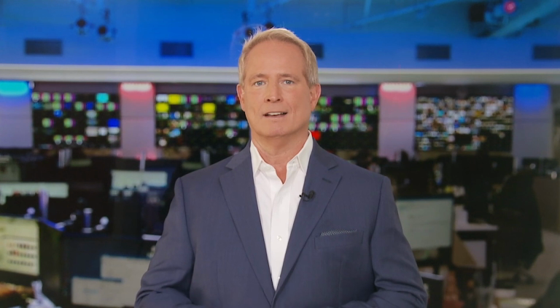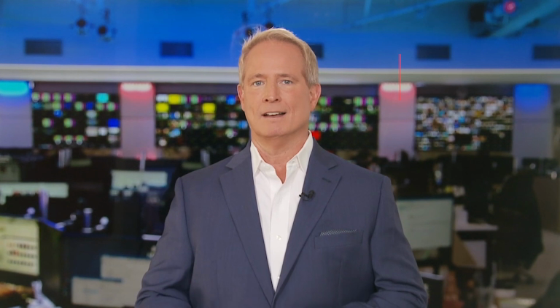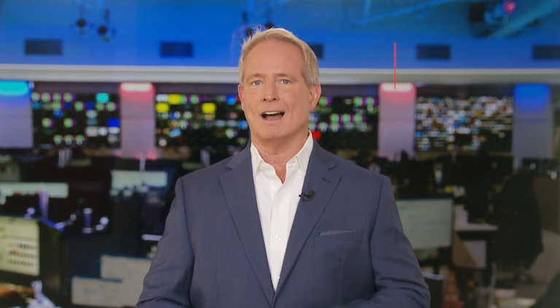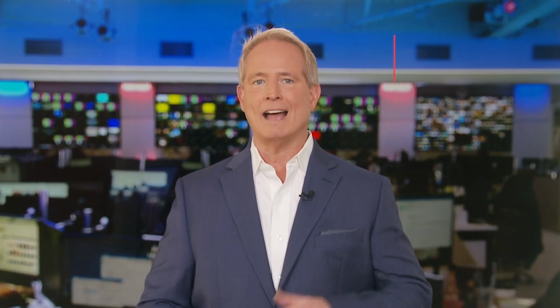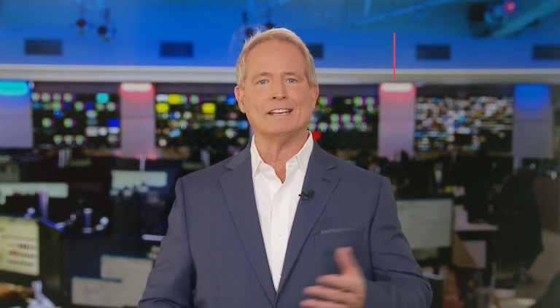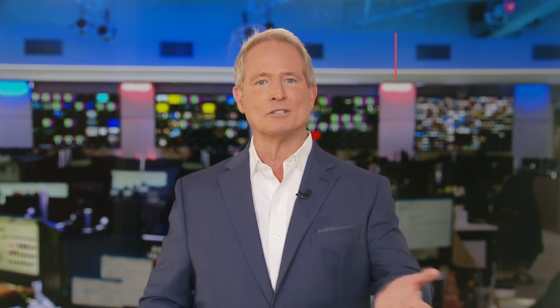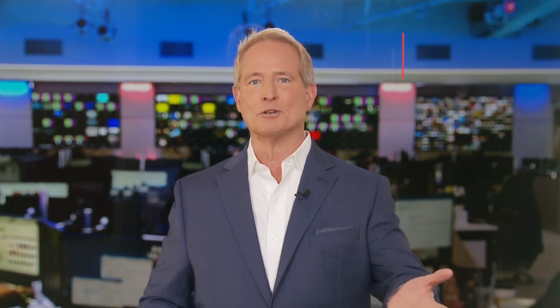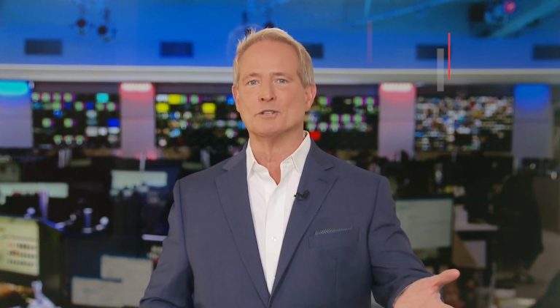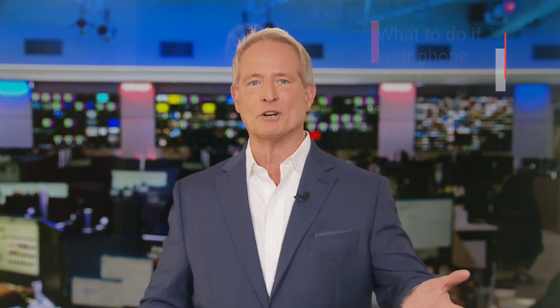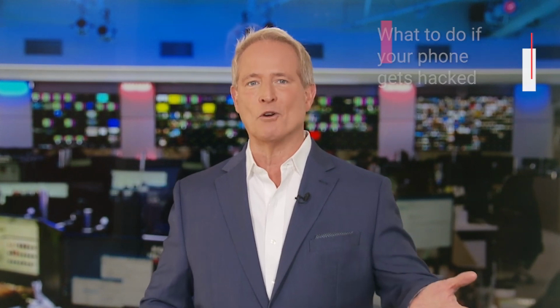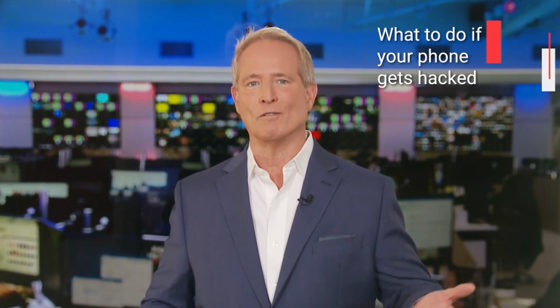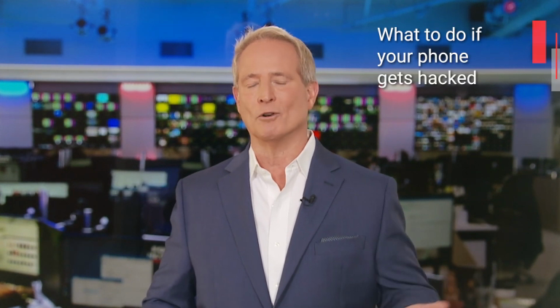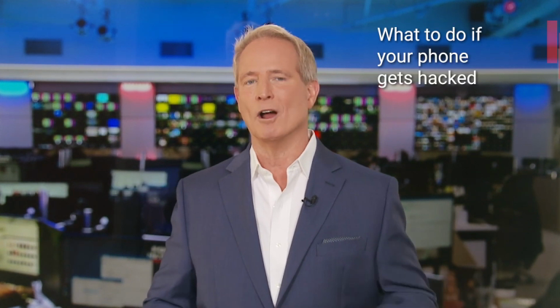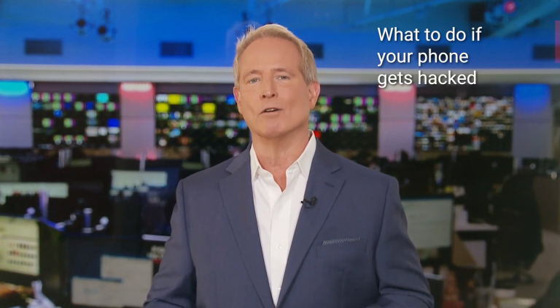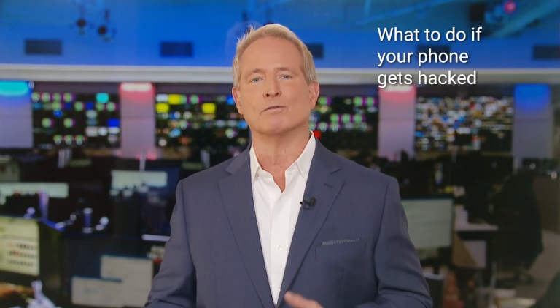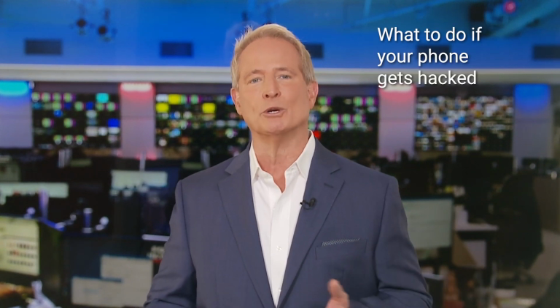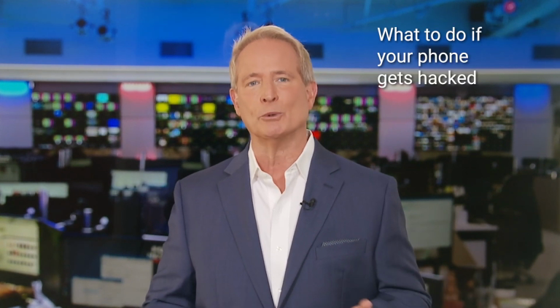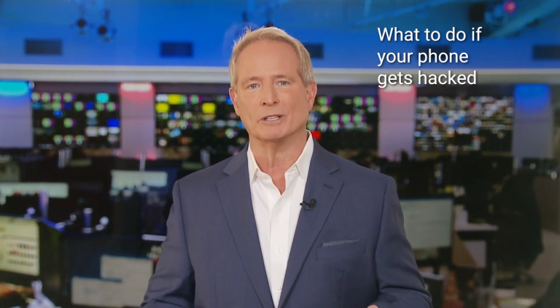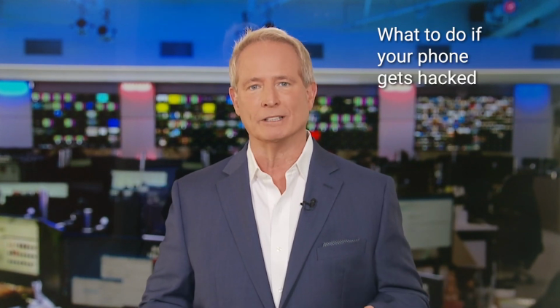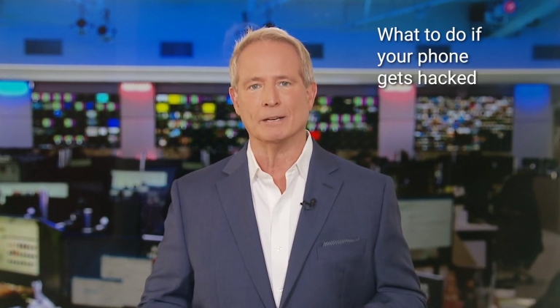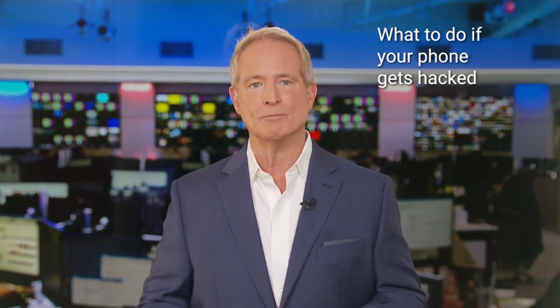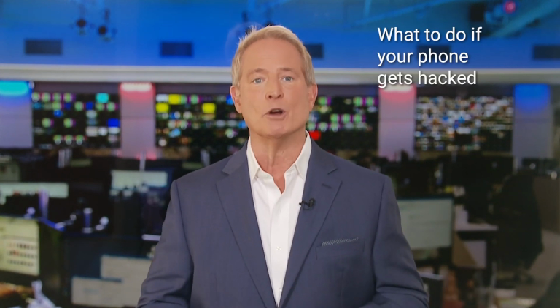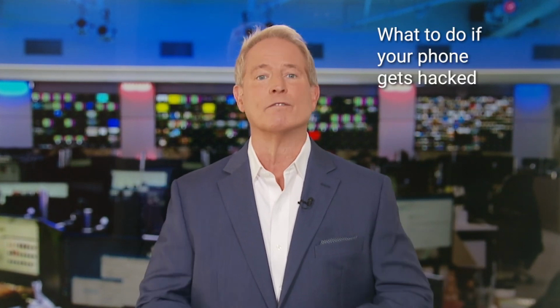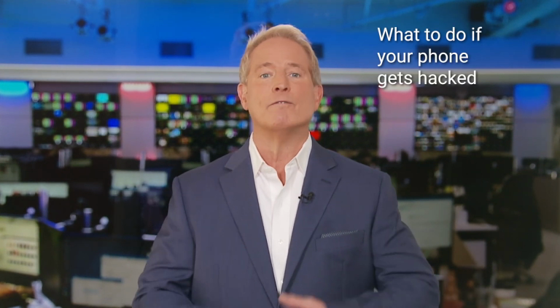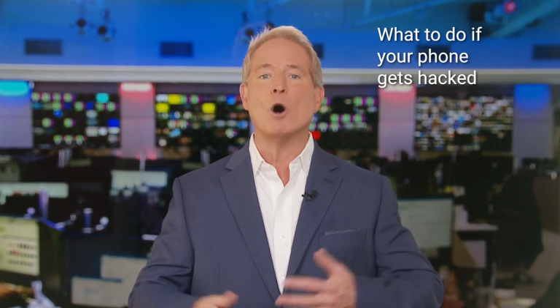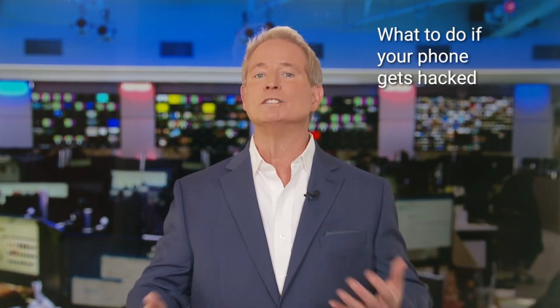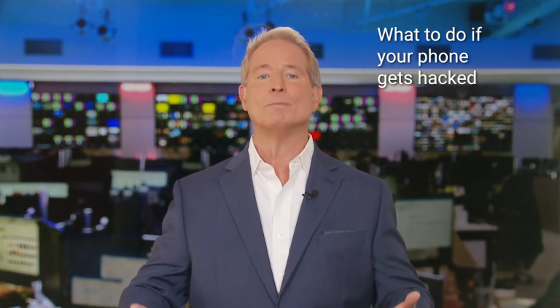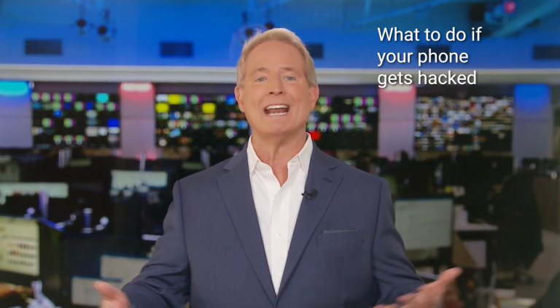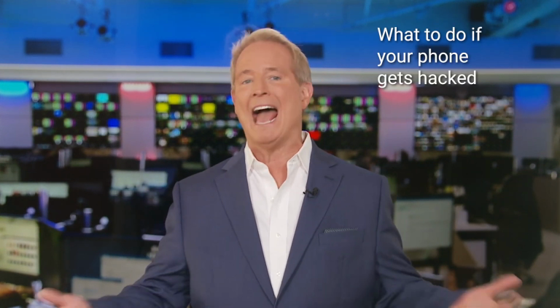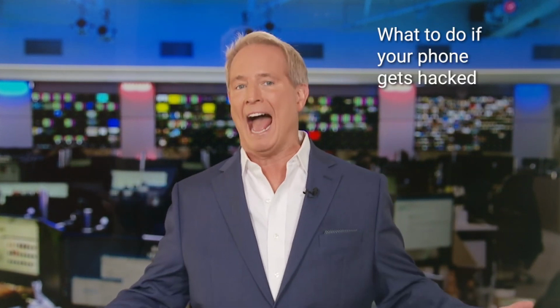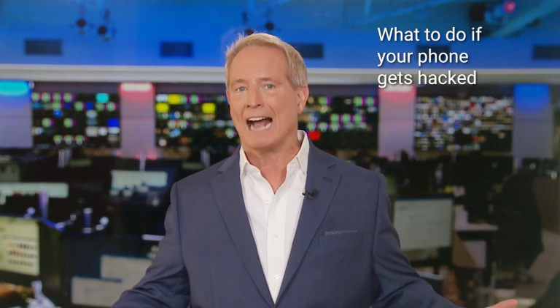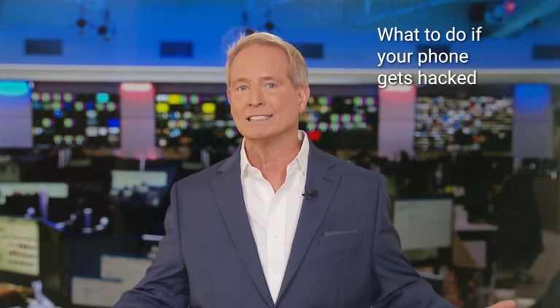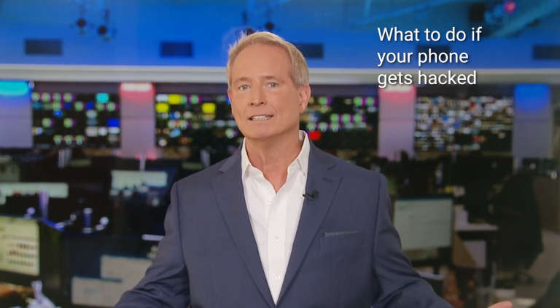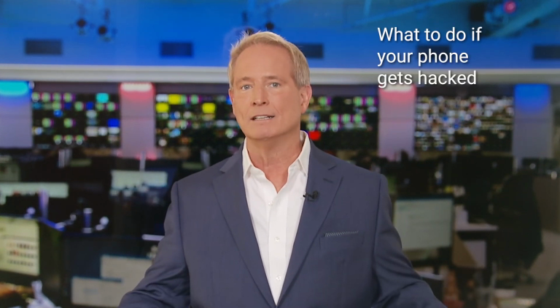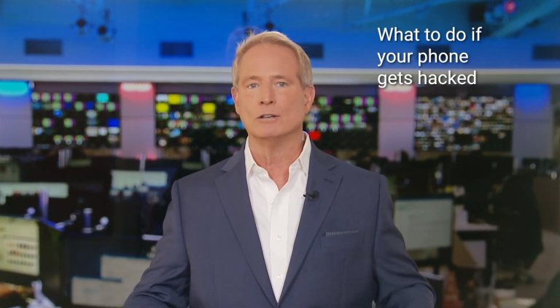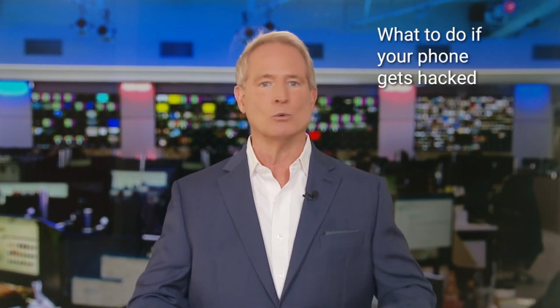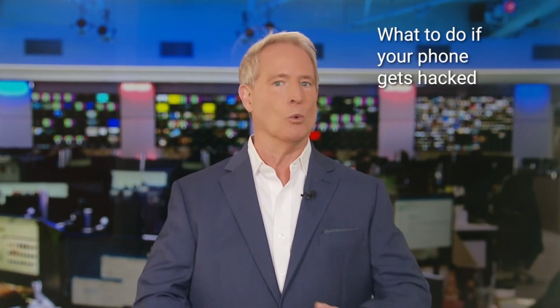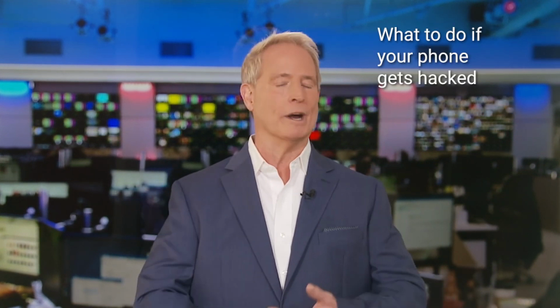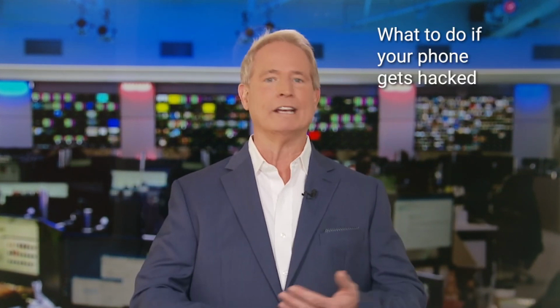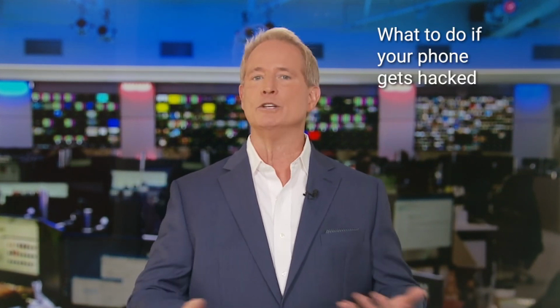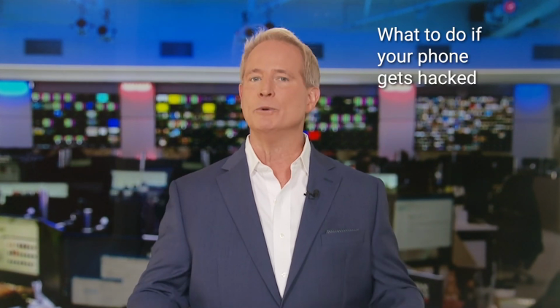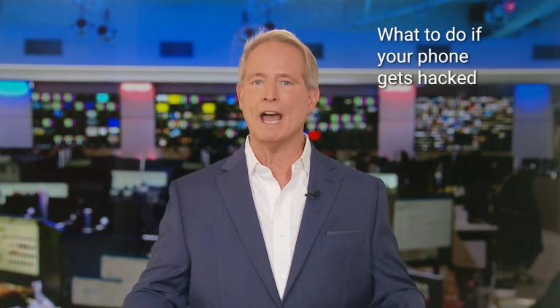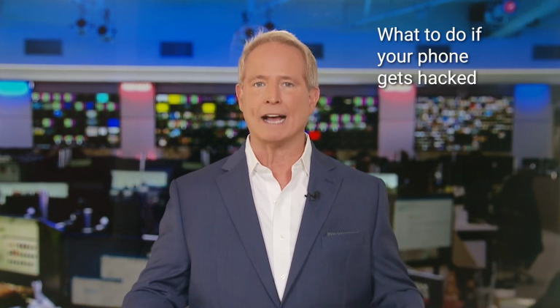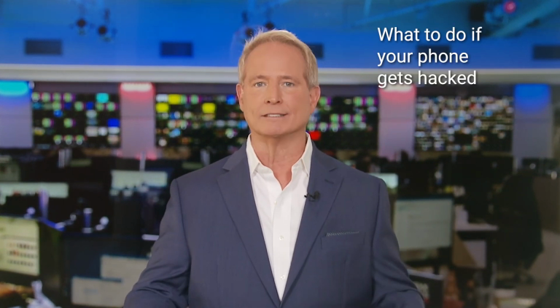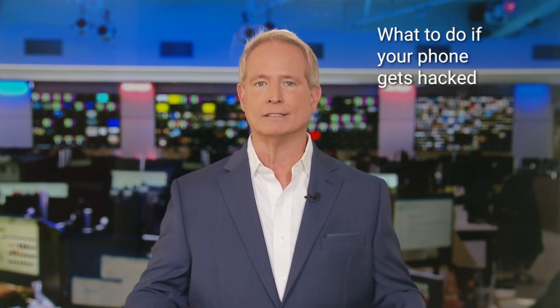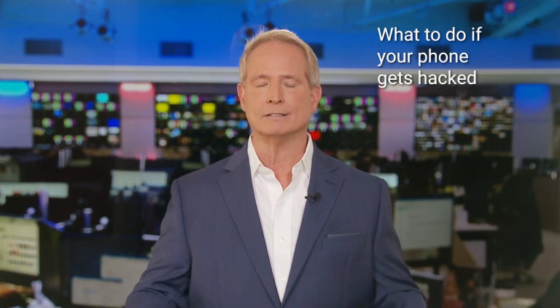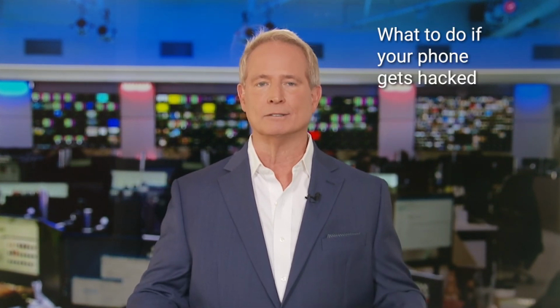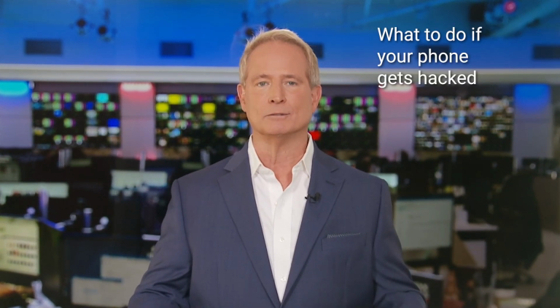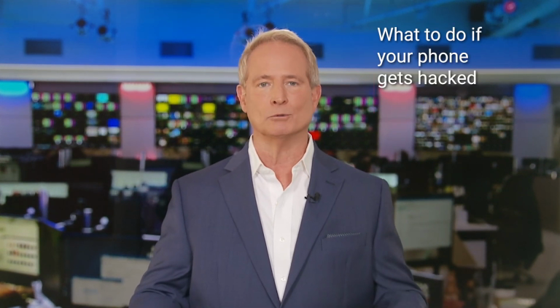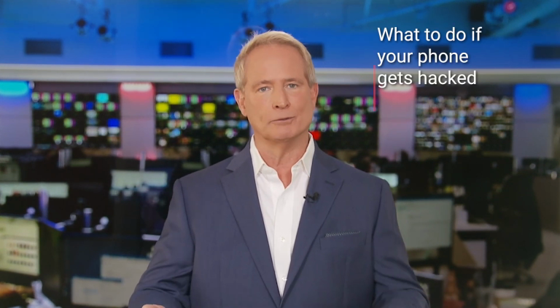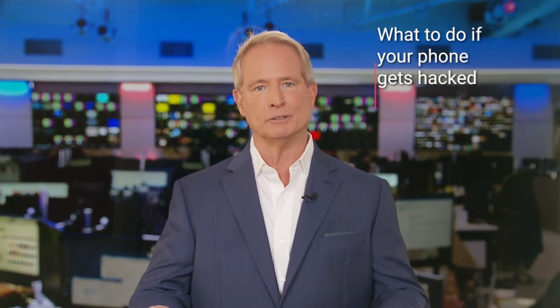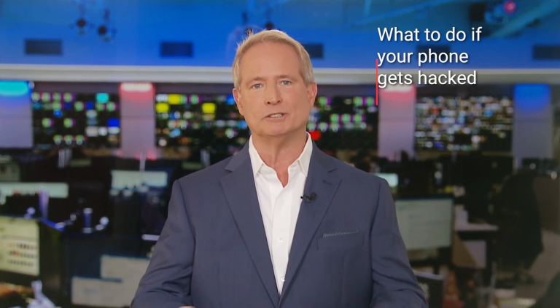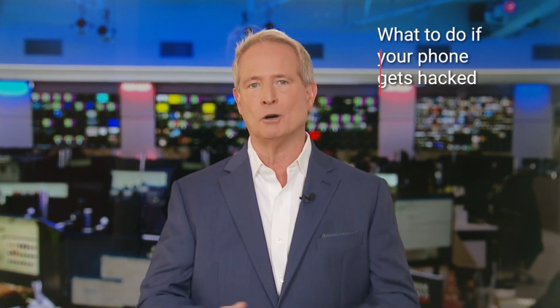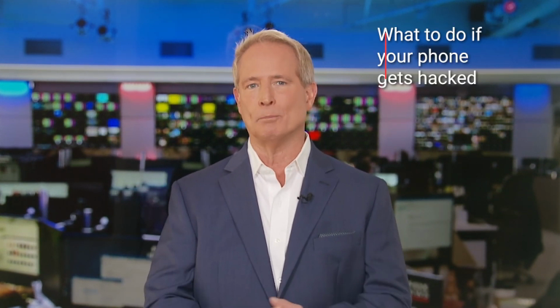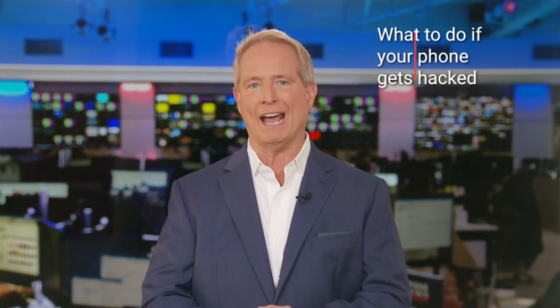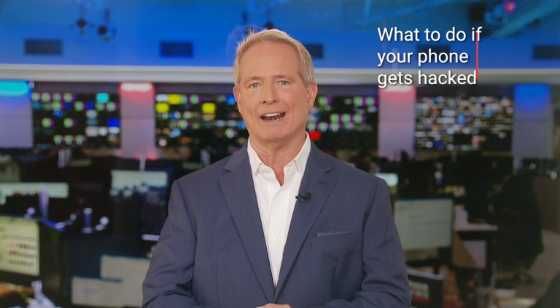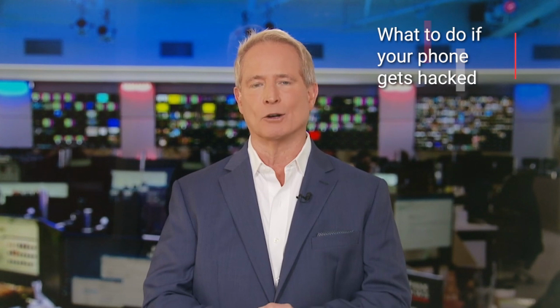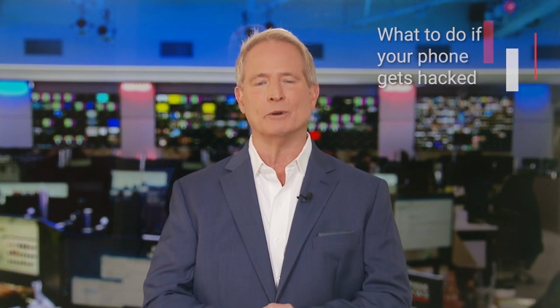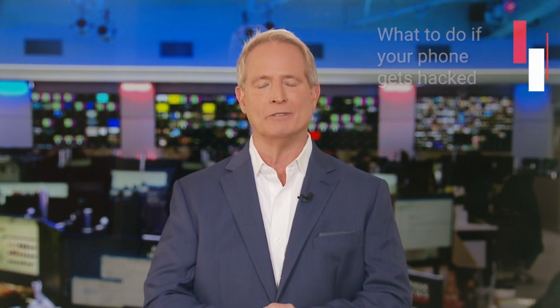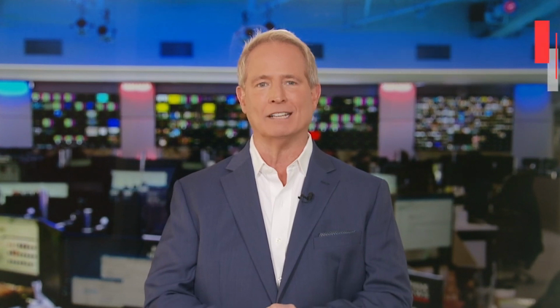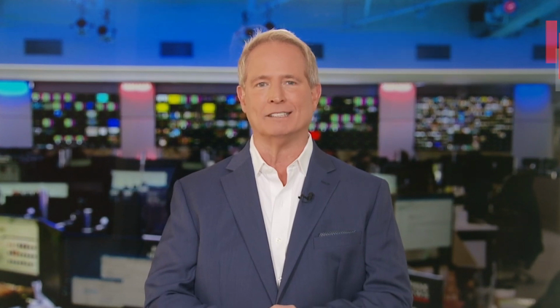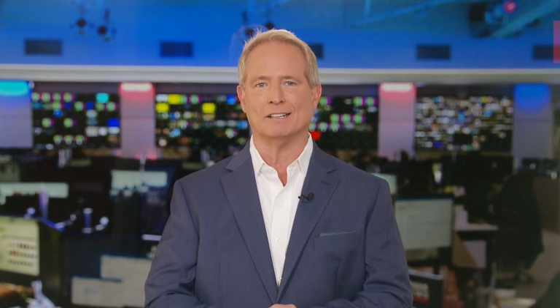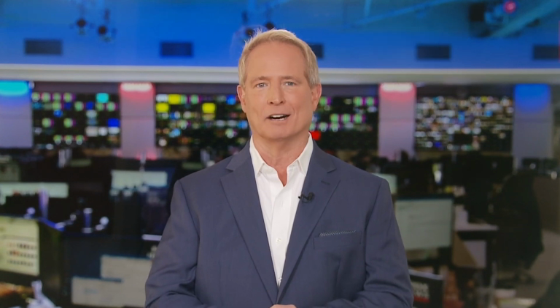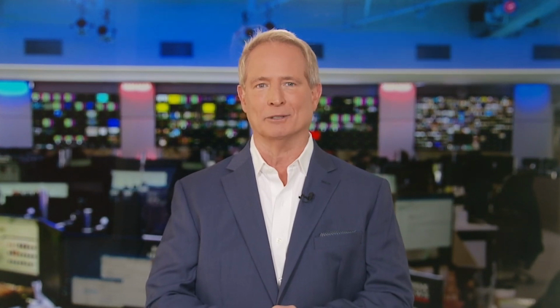I get the surgeon call for help frequently. Your phone's been hacked. What do you do next? Well, first, don't panic. We've got you covered.